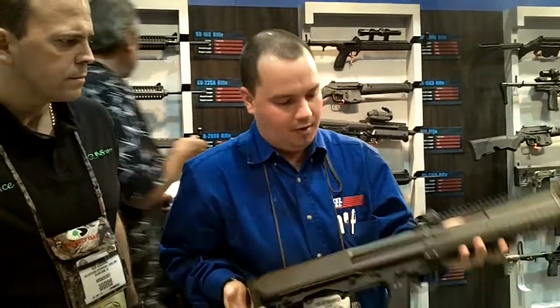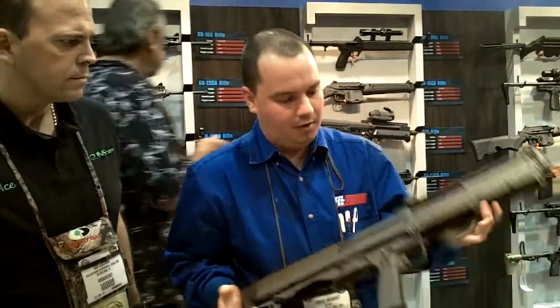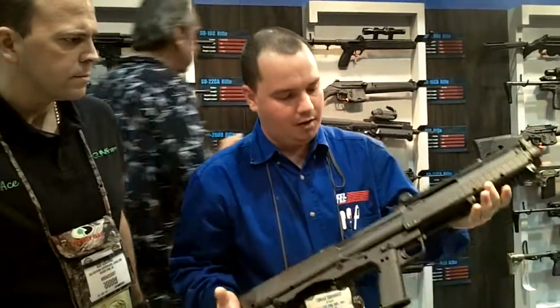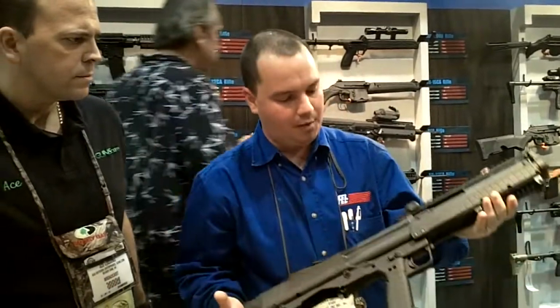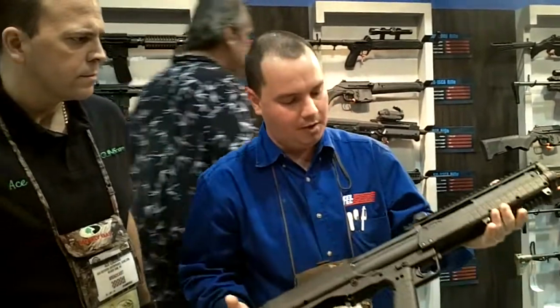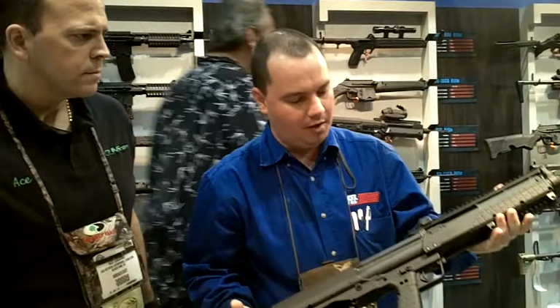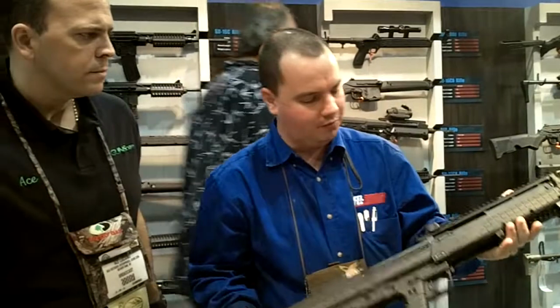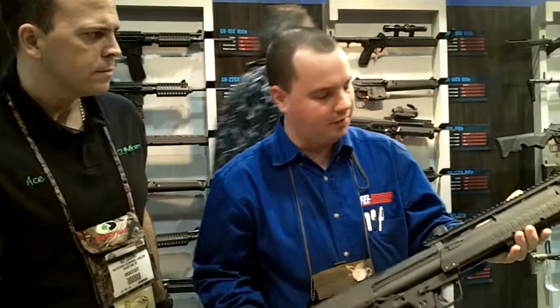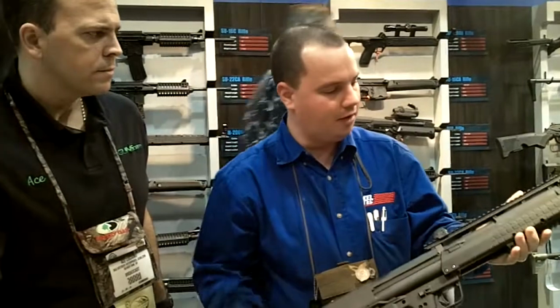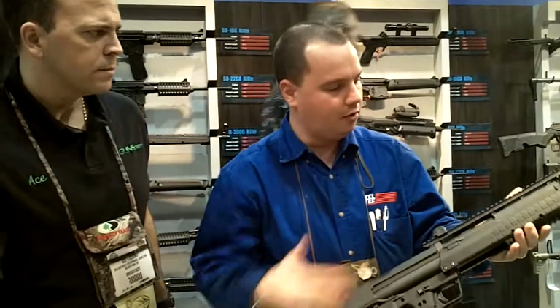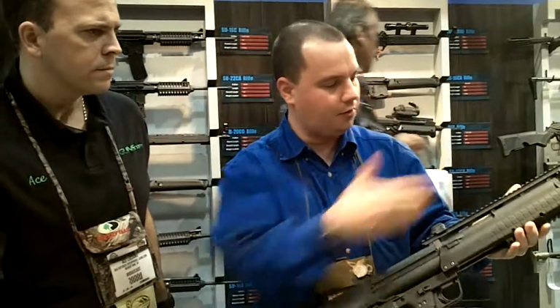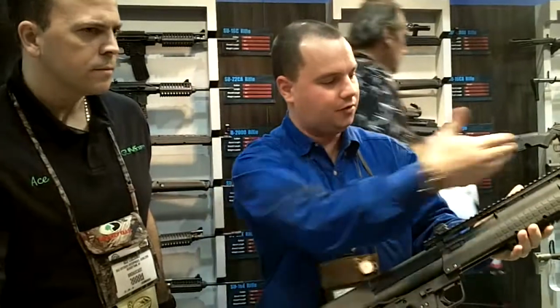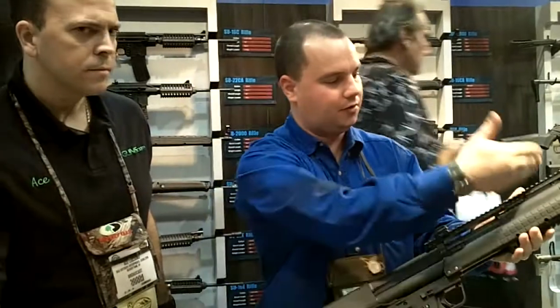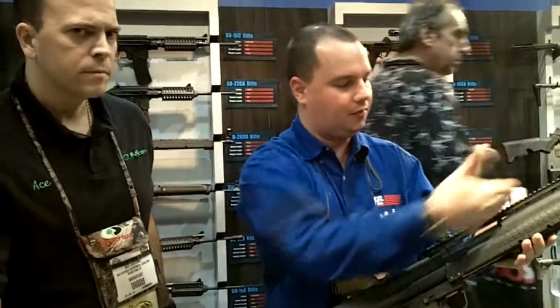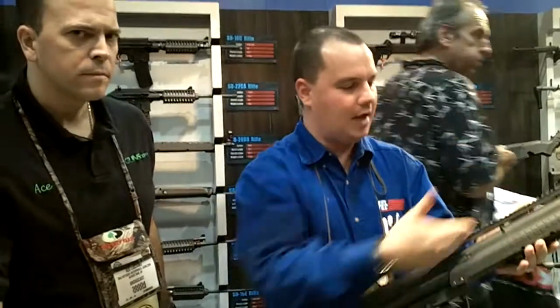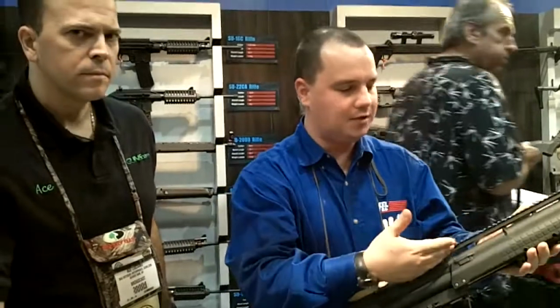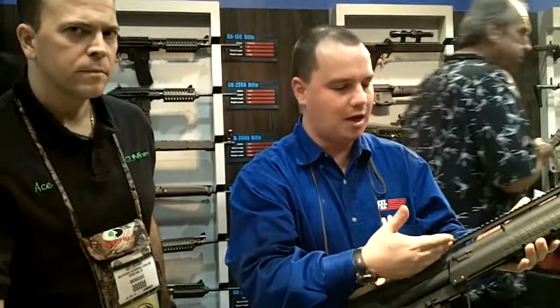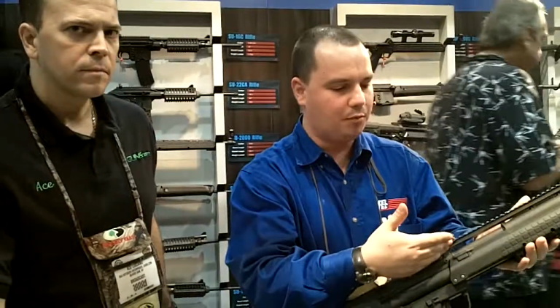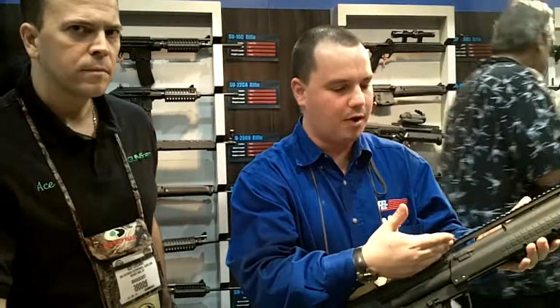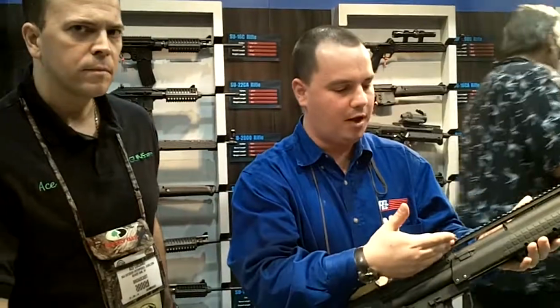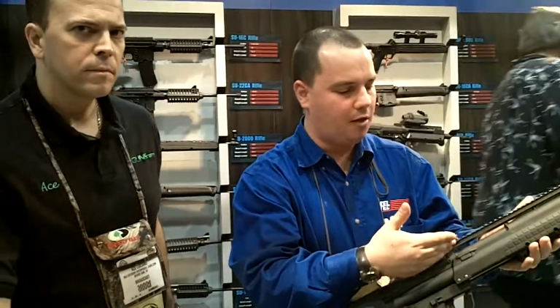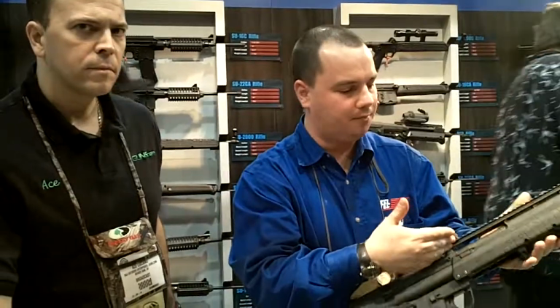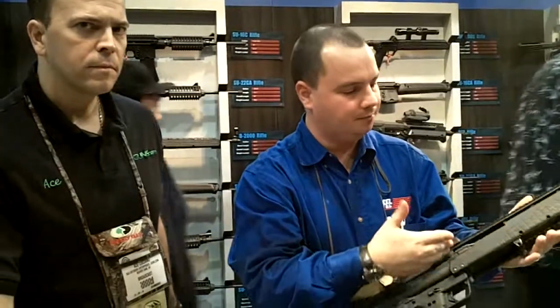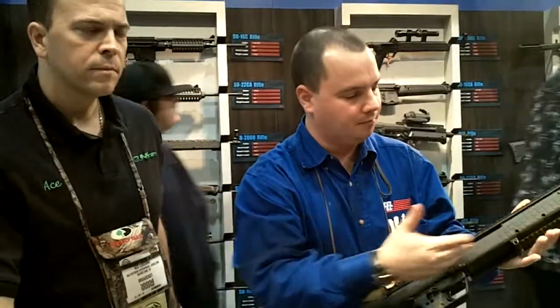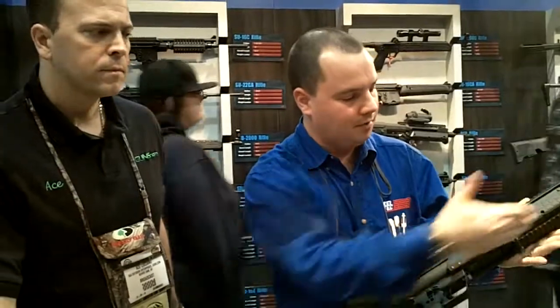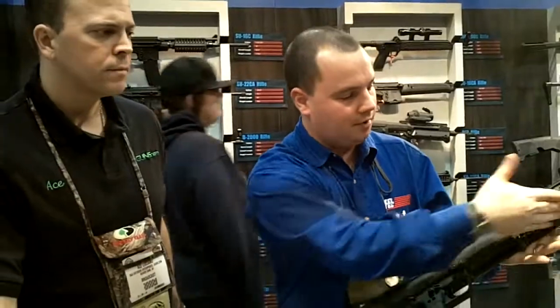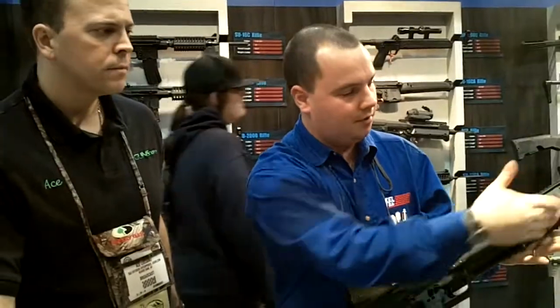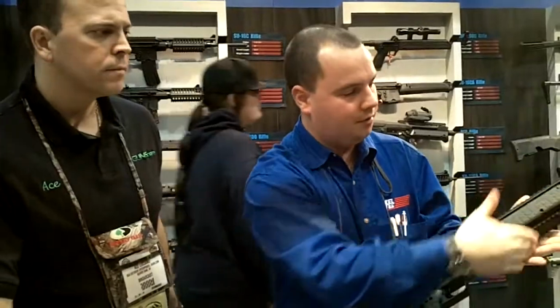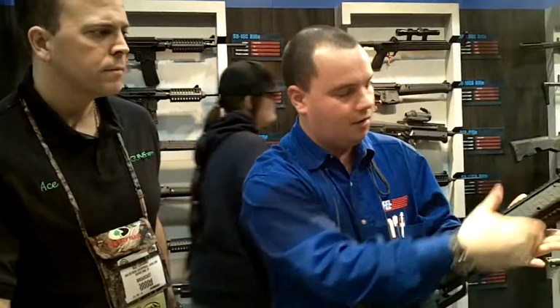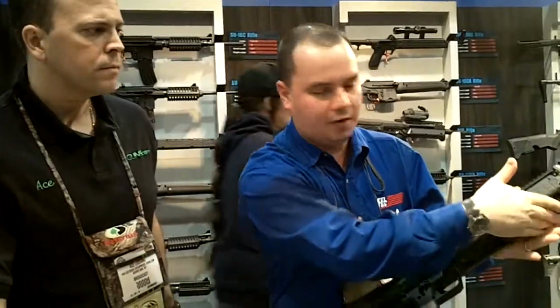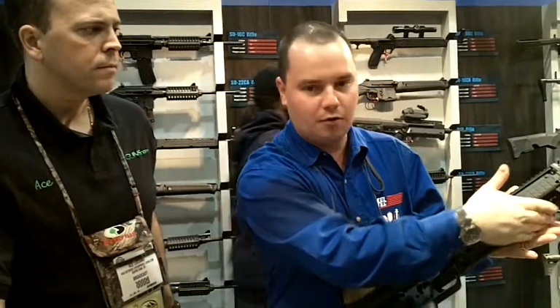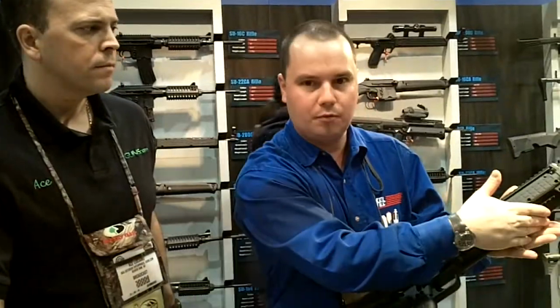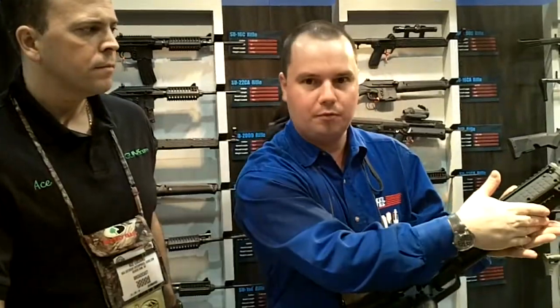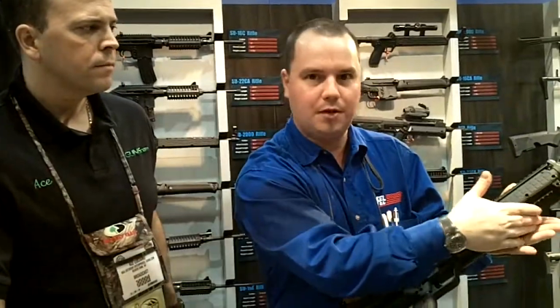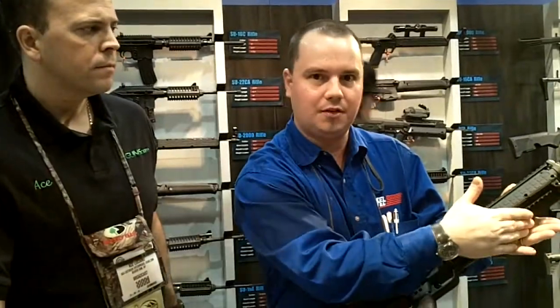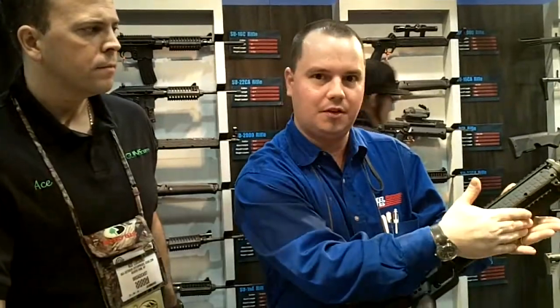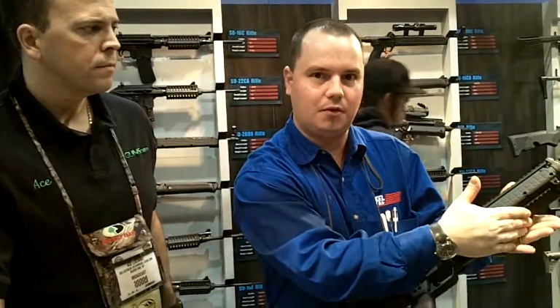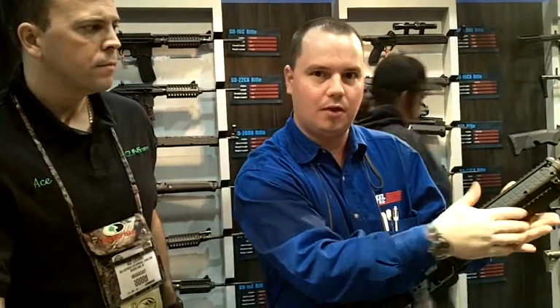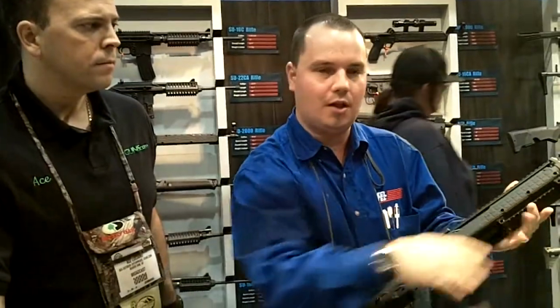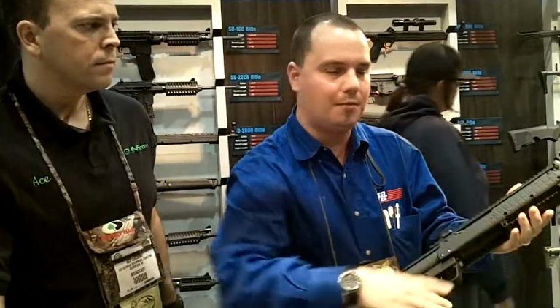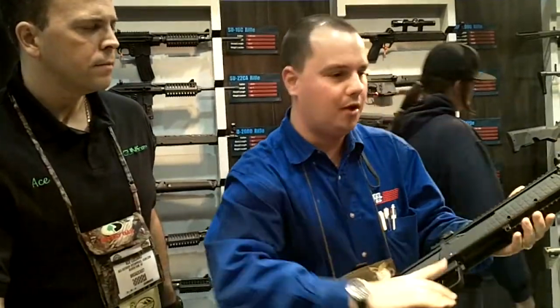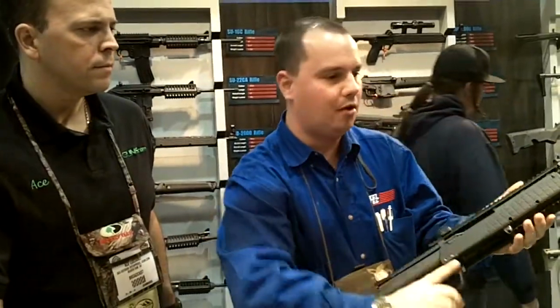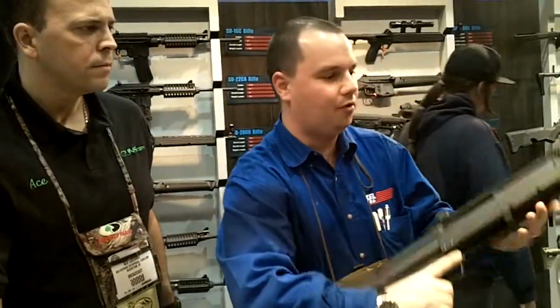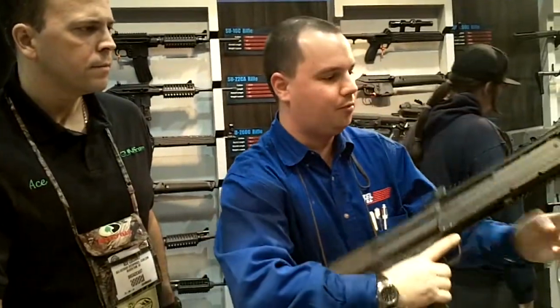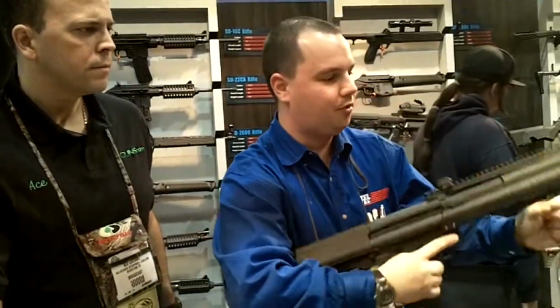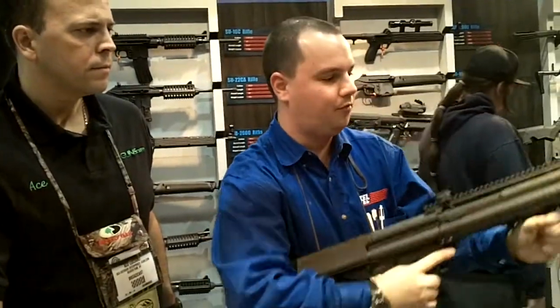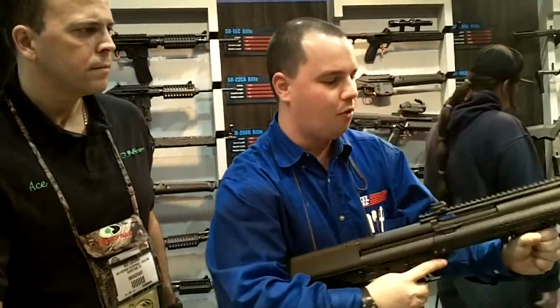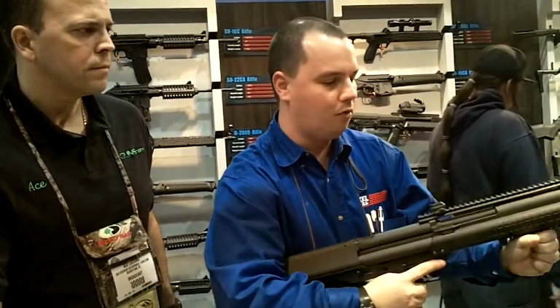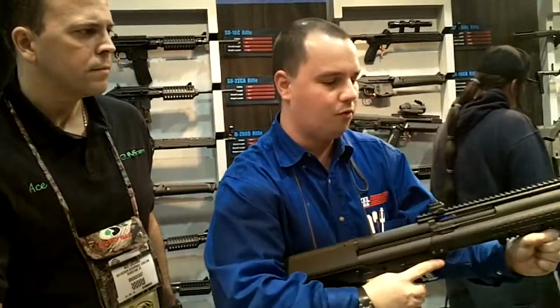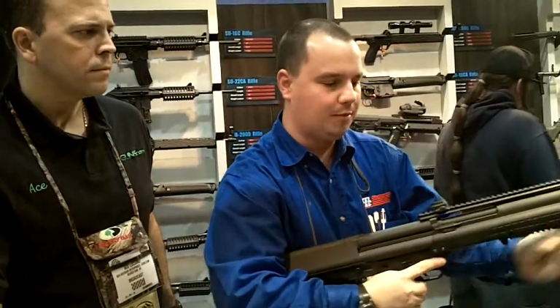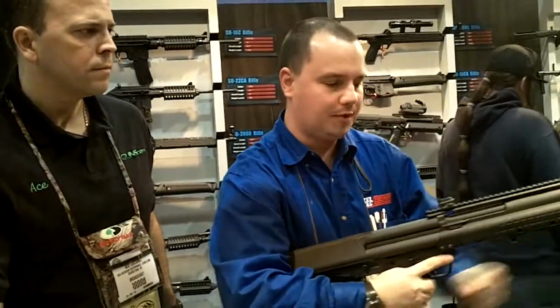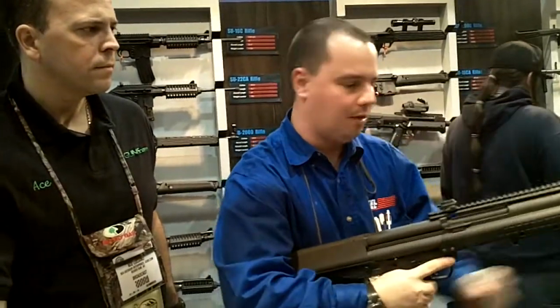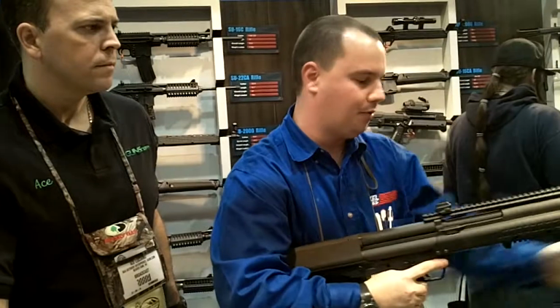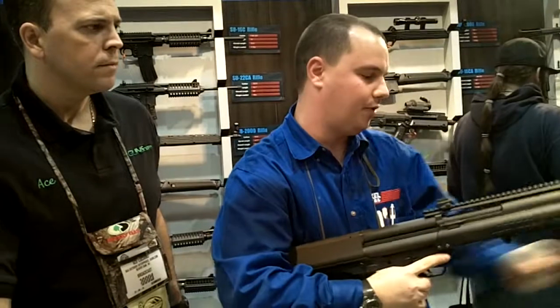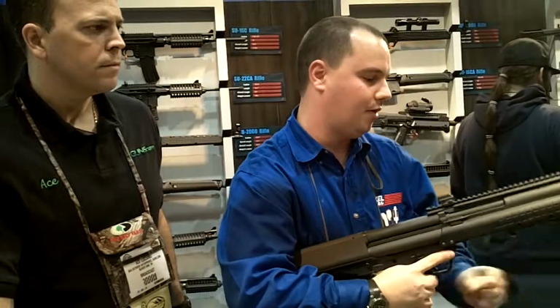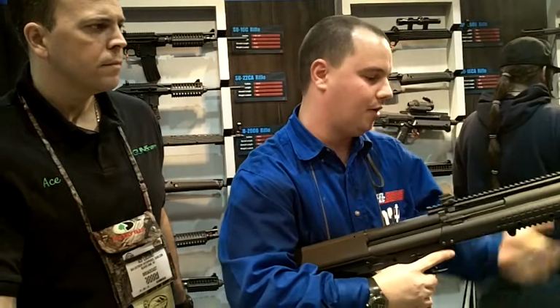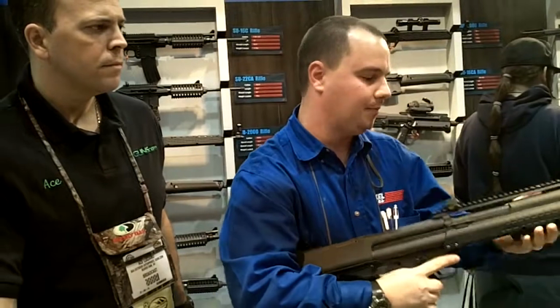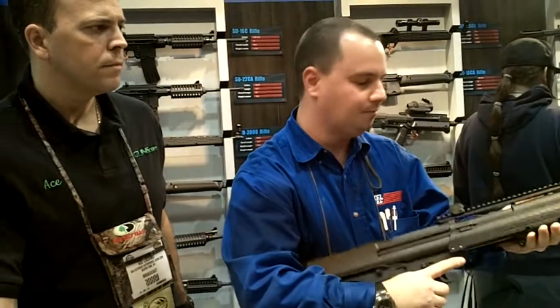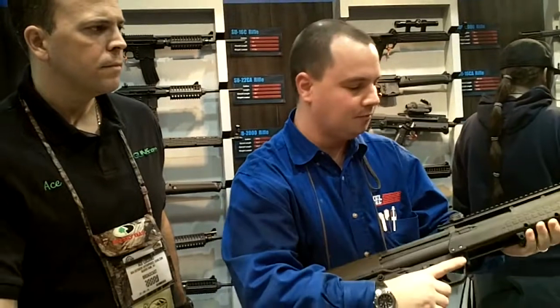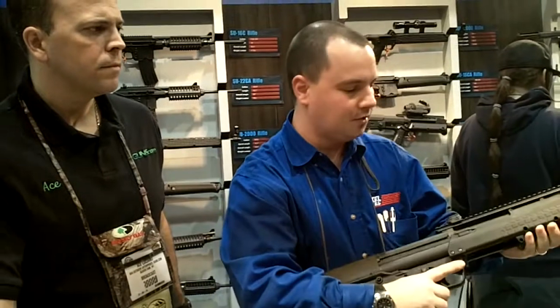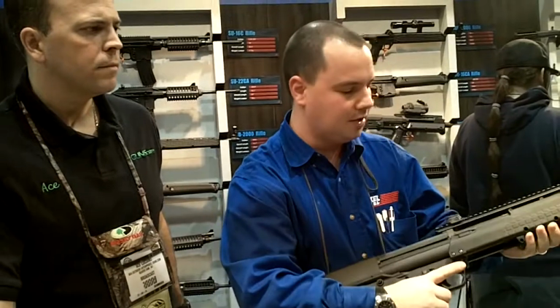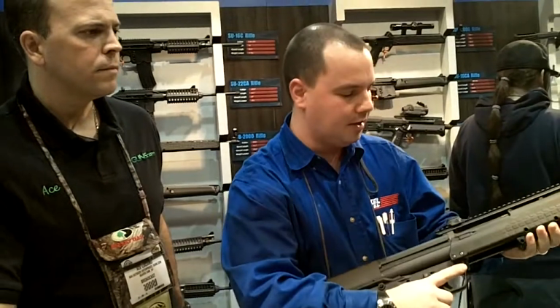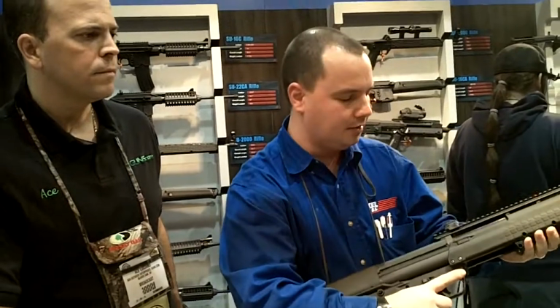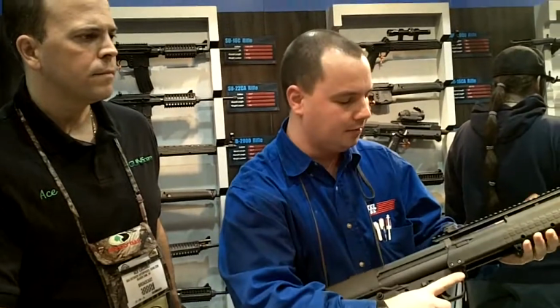It comes standard with just the flat top rail. There's an under Picatinny rail up here, so you can put a forward grip to help with the cycling.